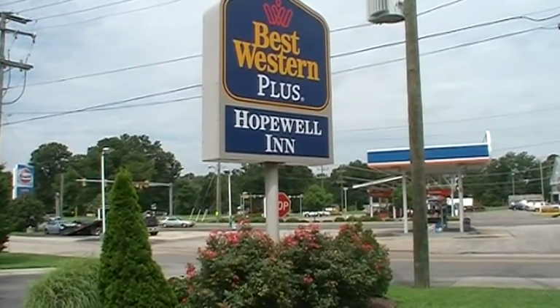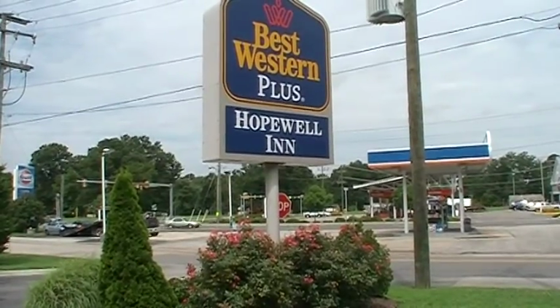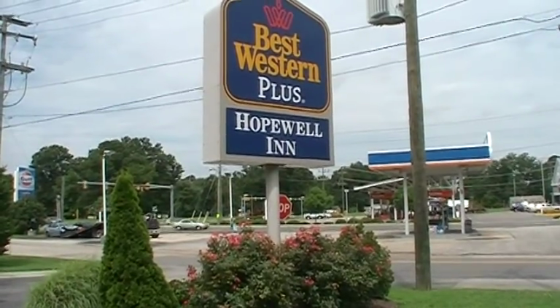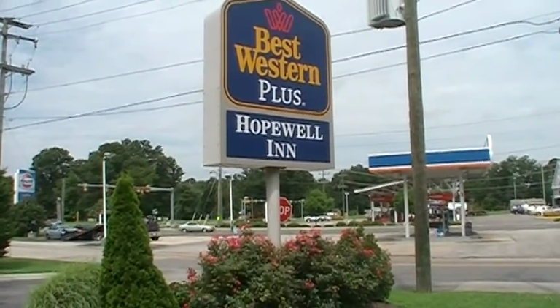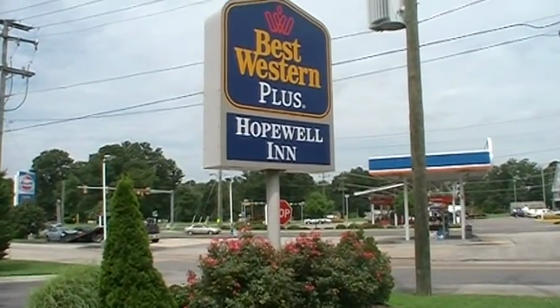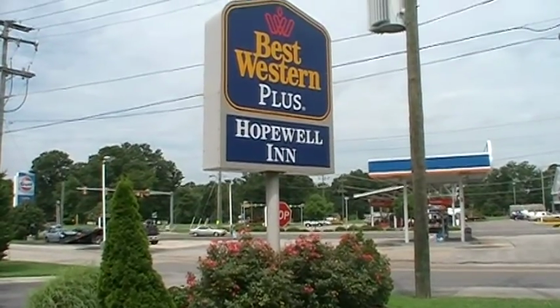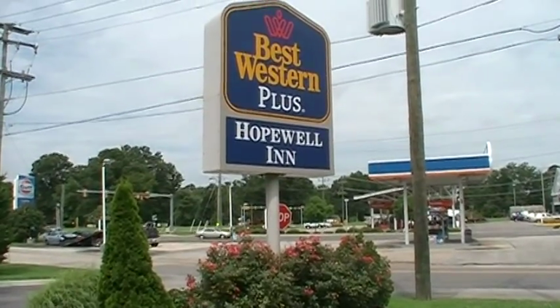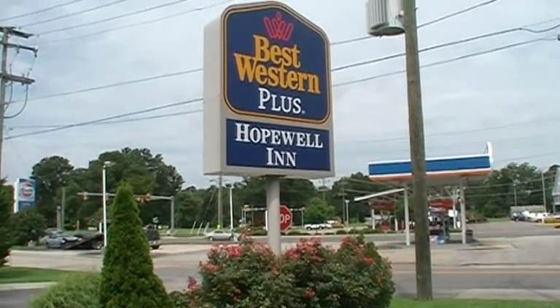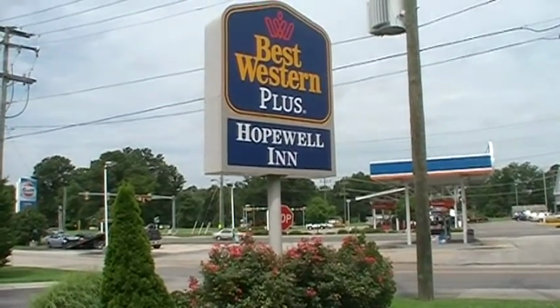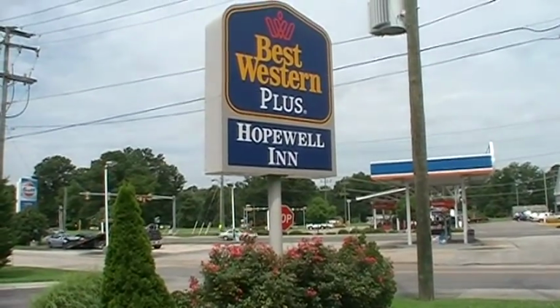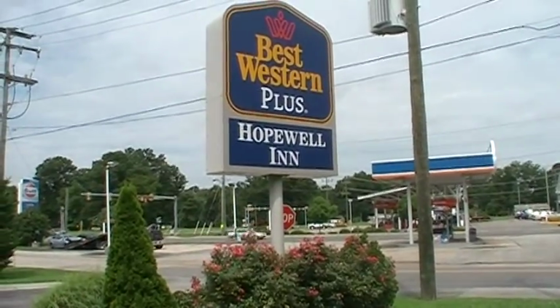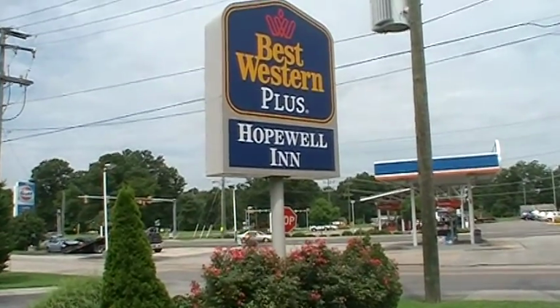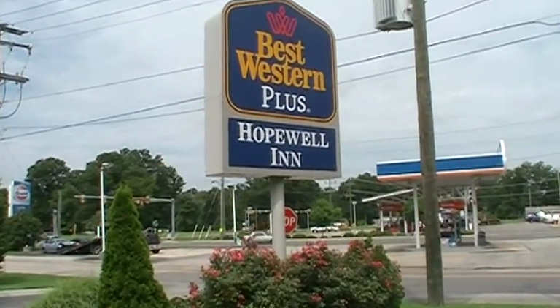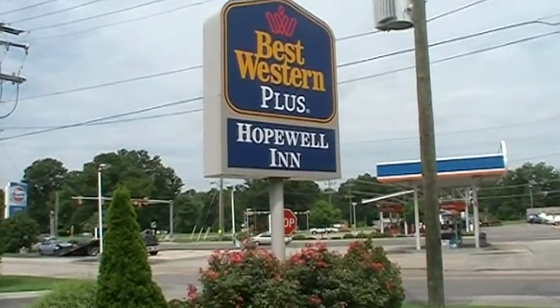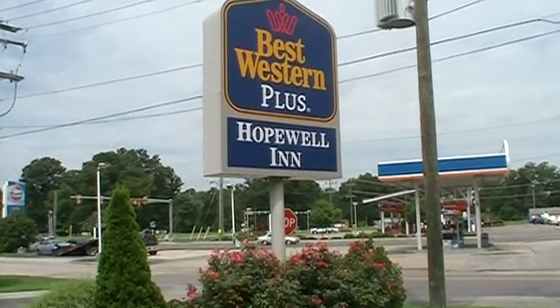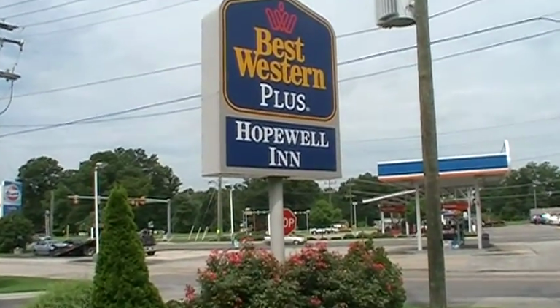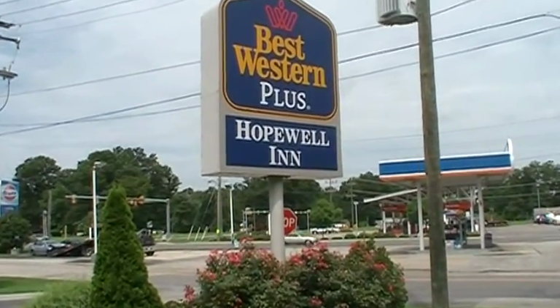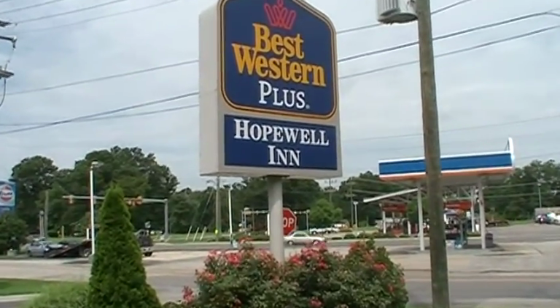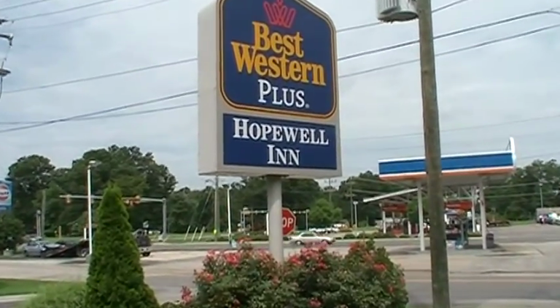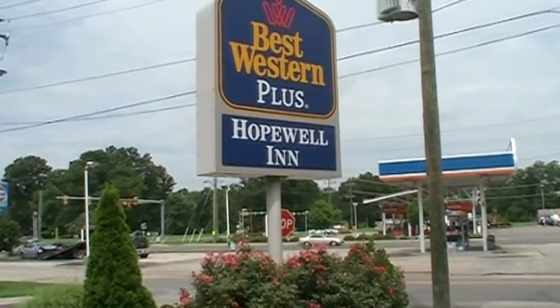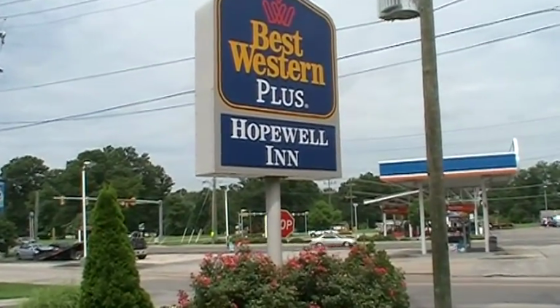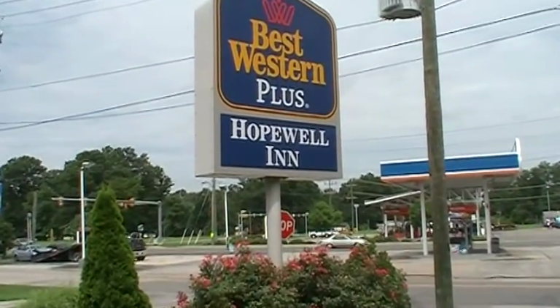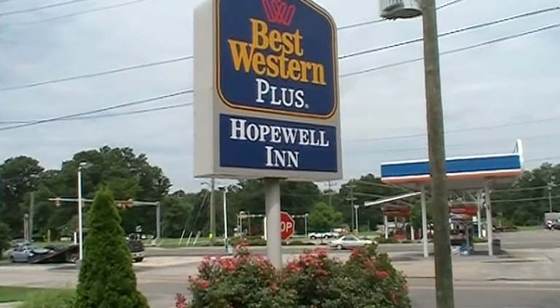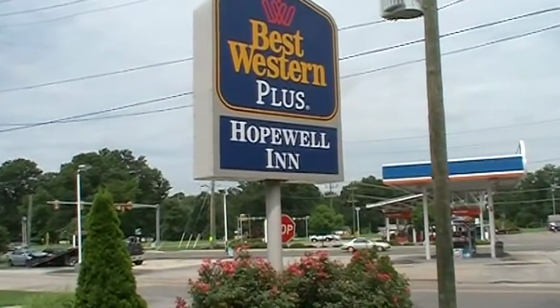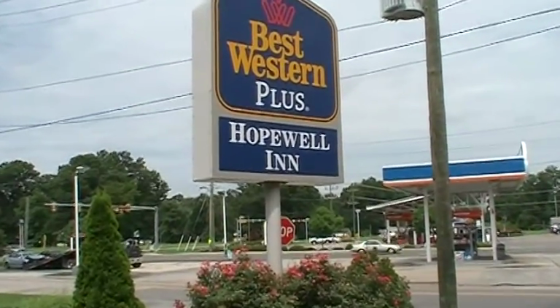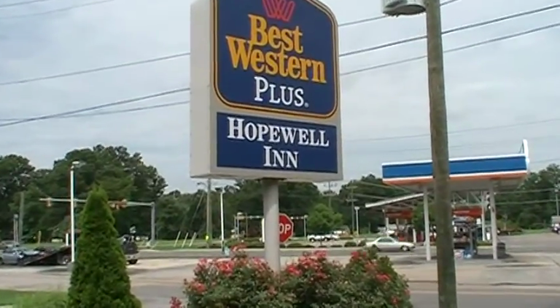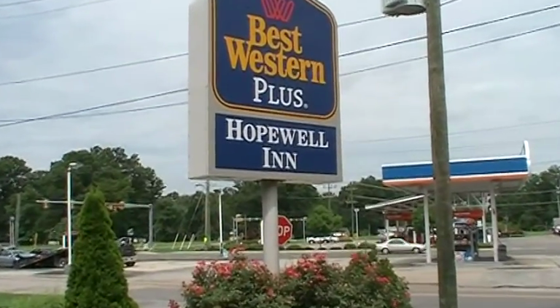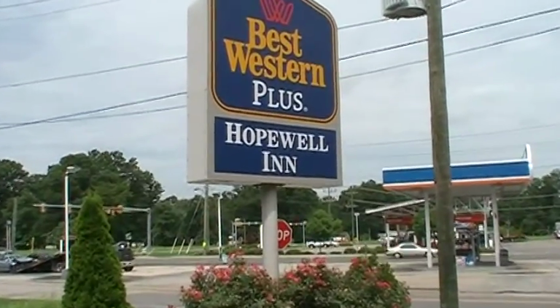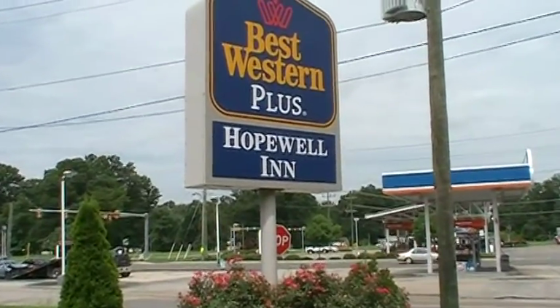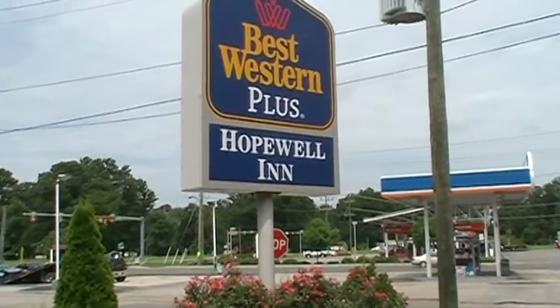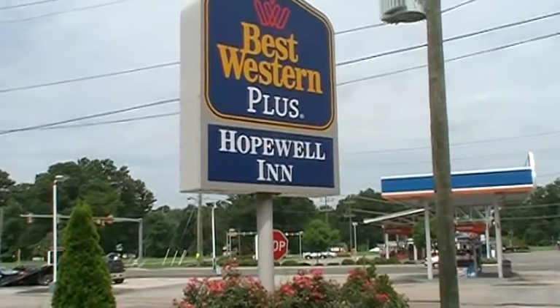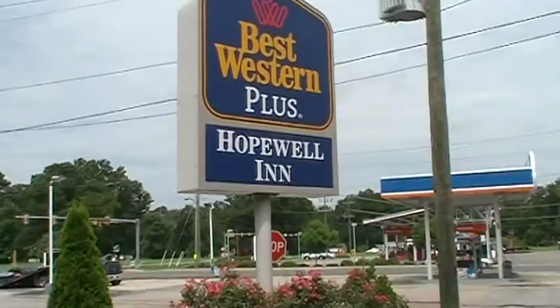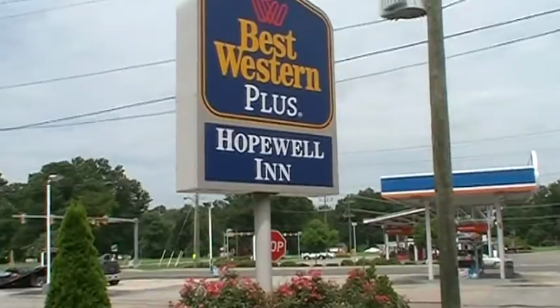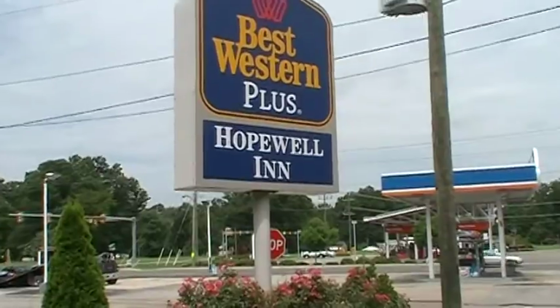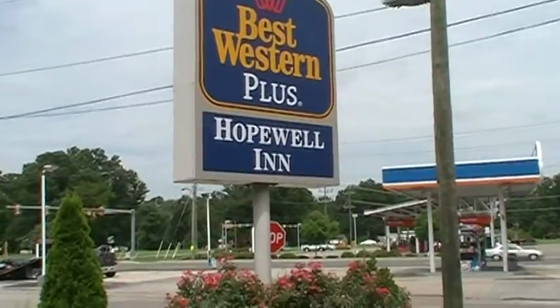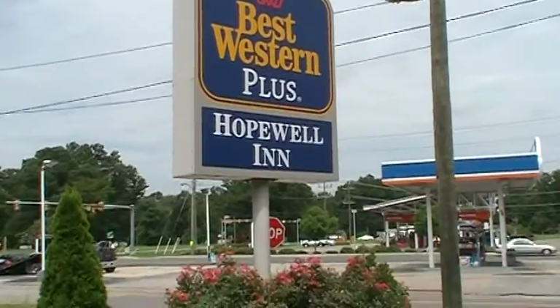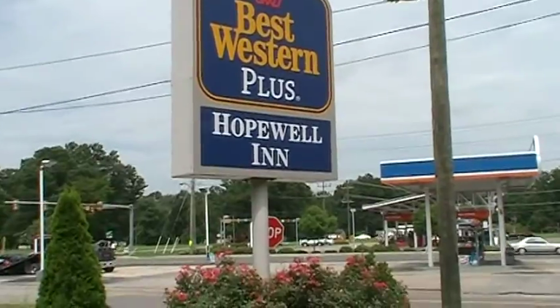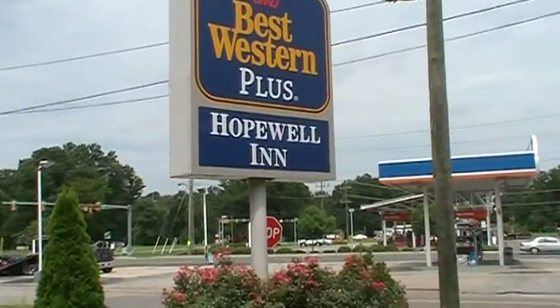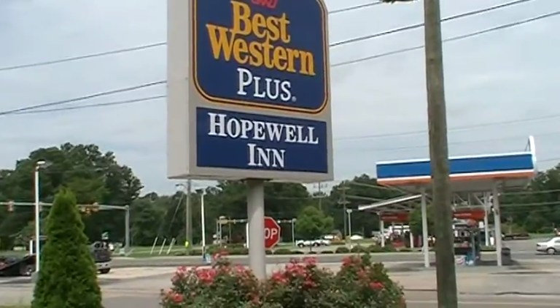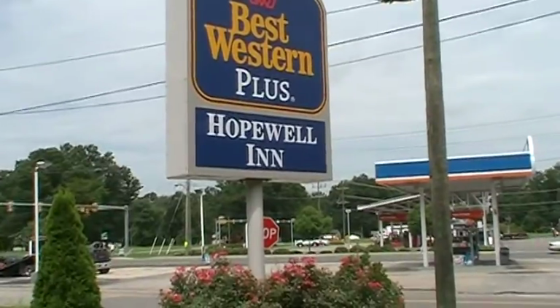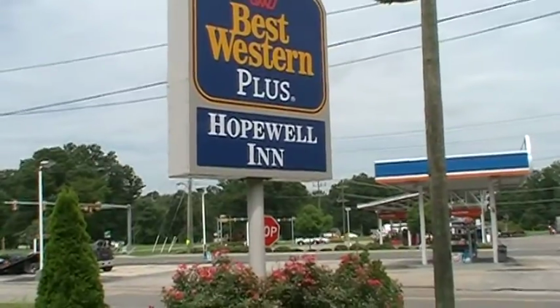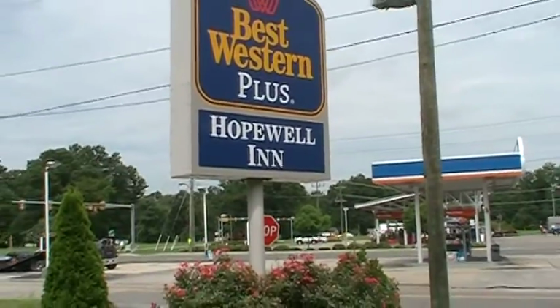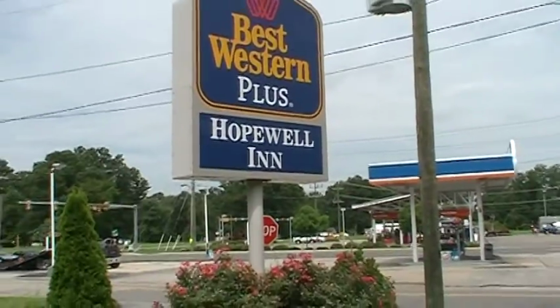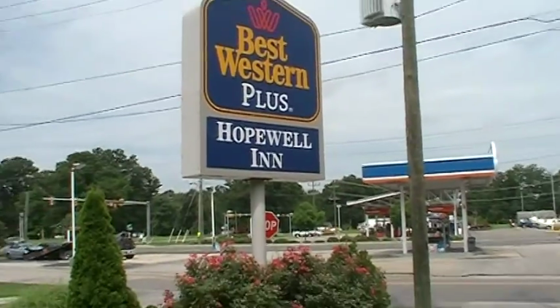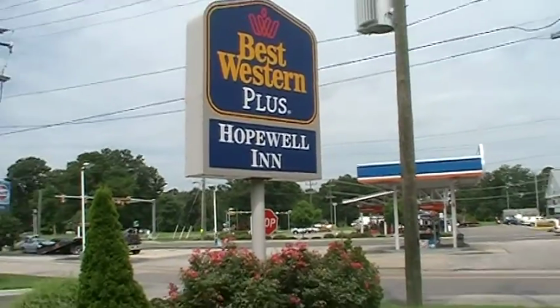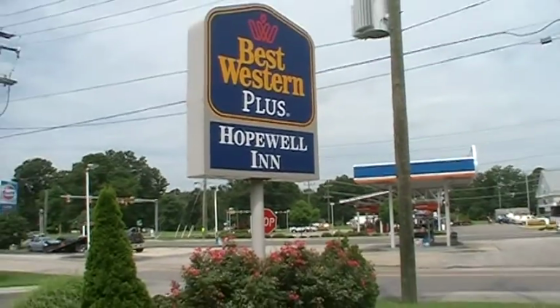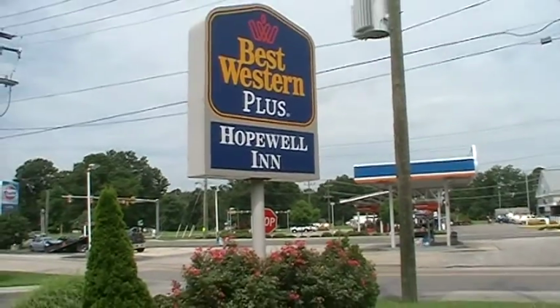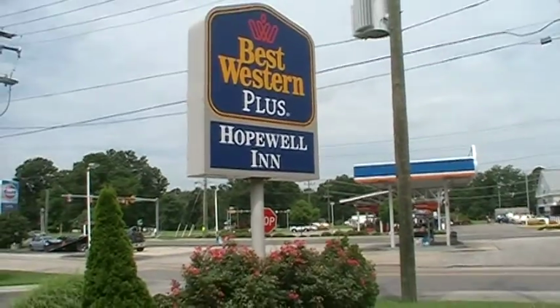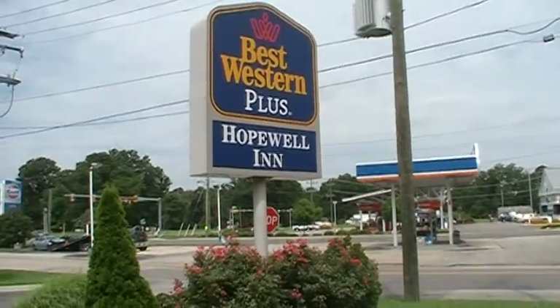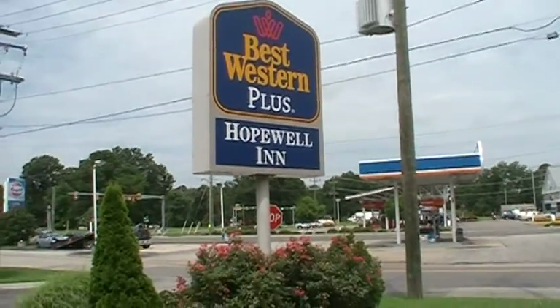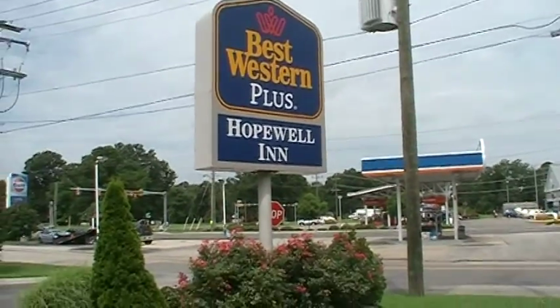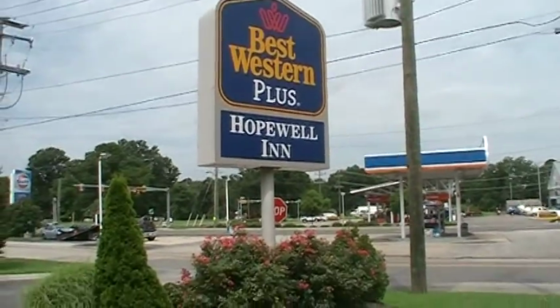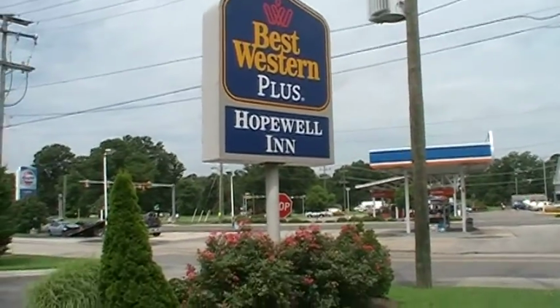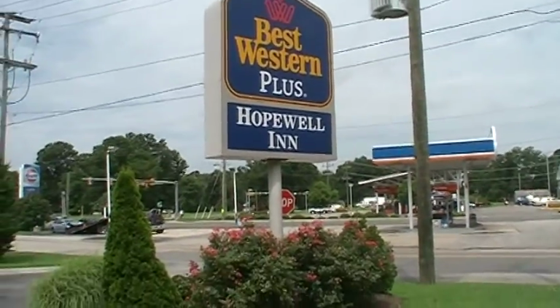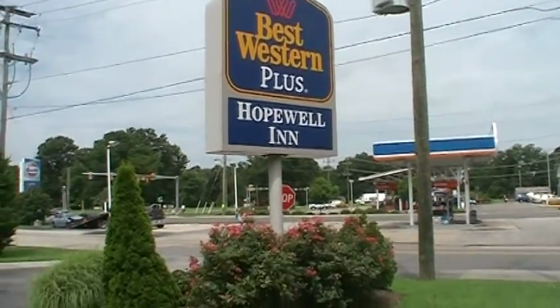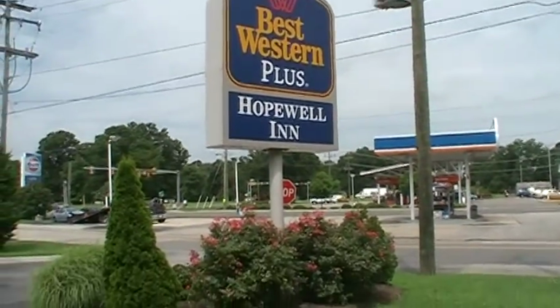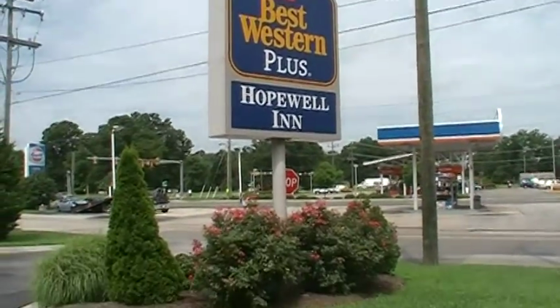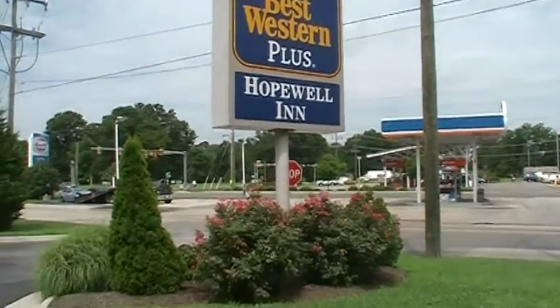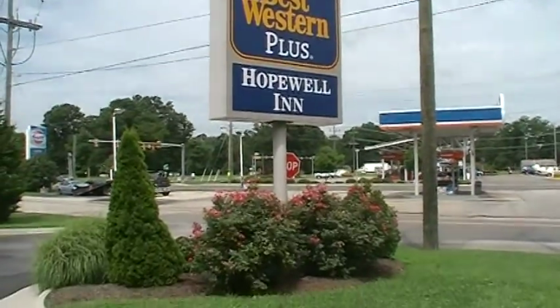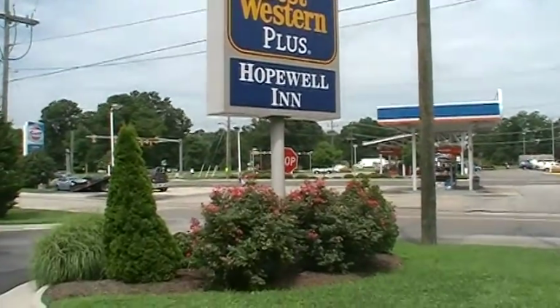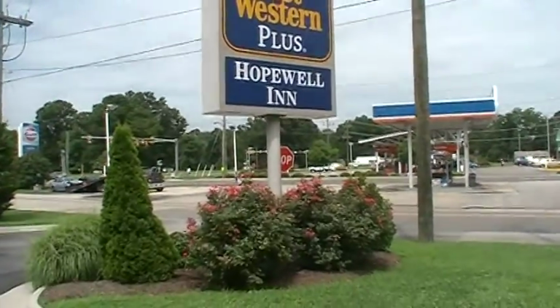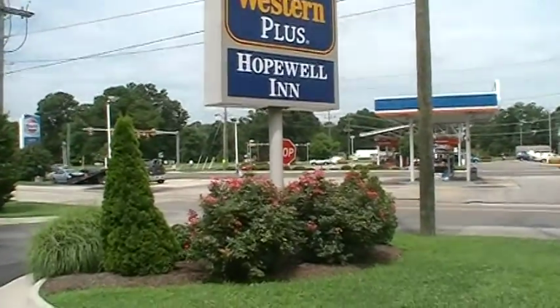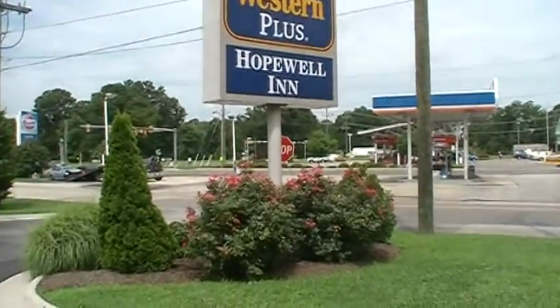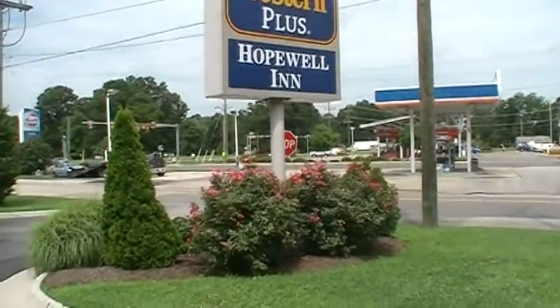Alright, here we are in Hopewell, about to do this Best Western. We got about 20 rooms.